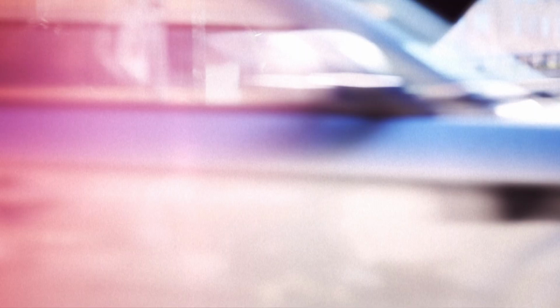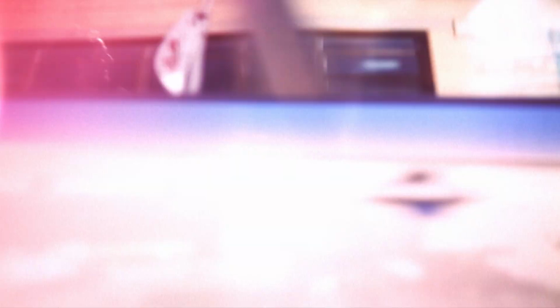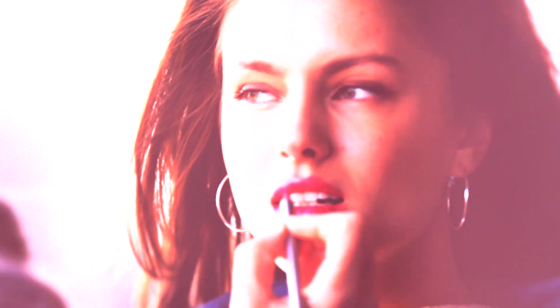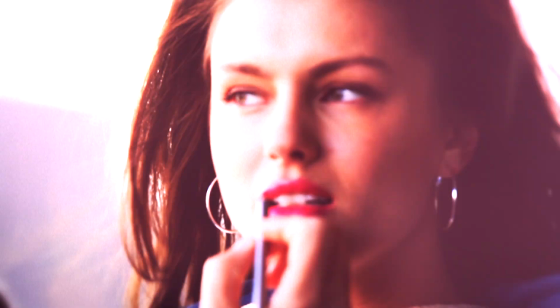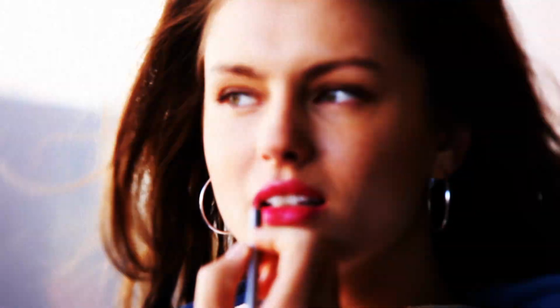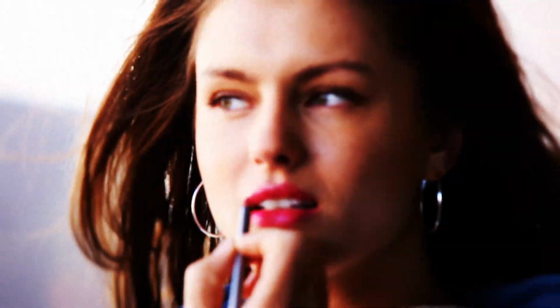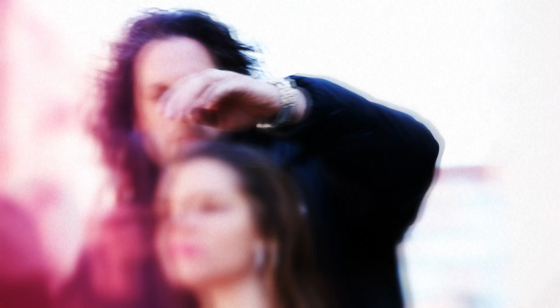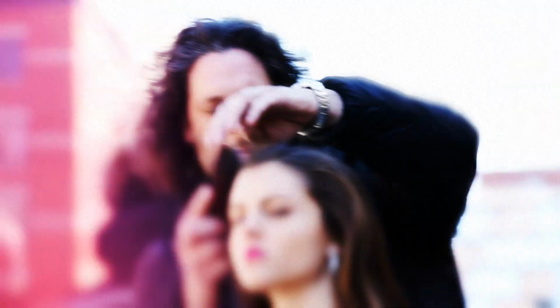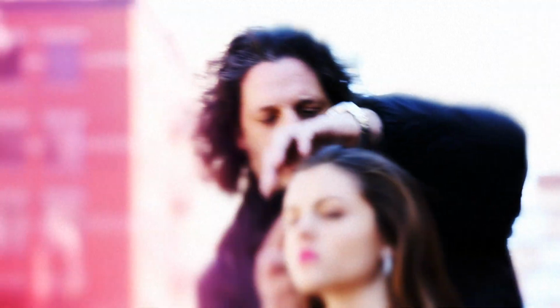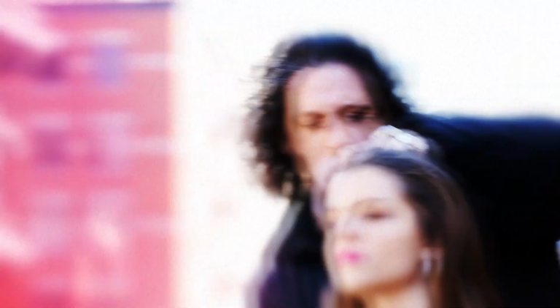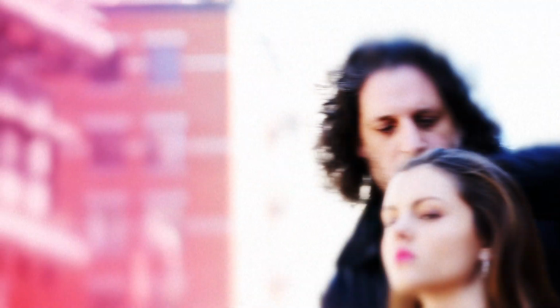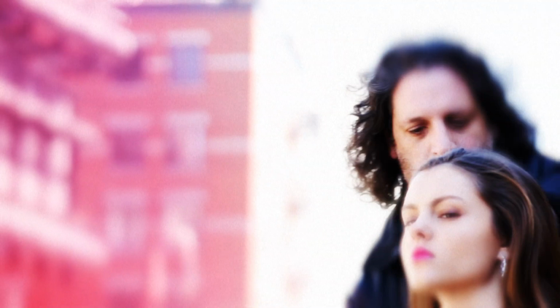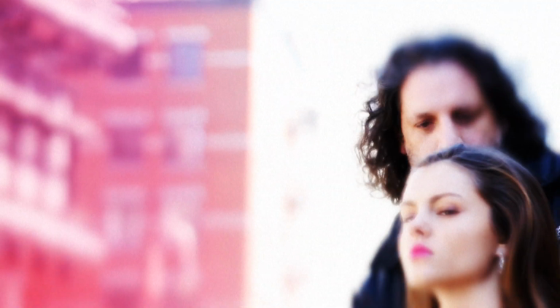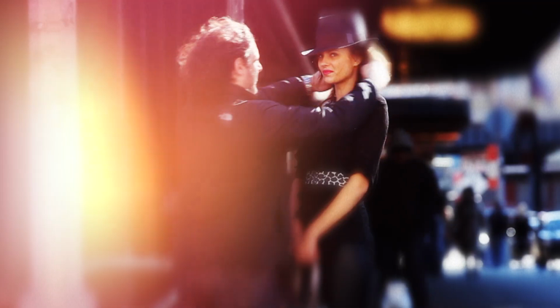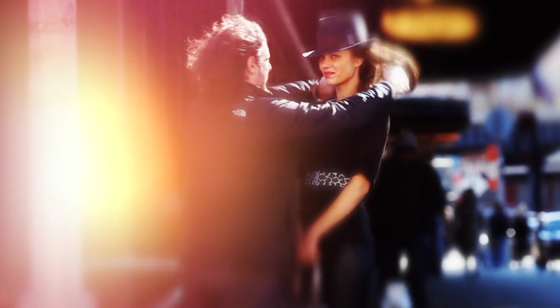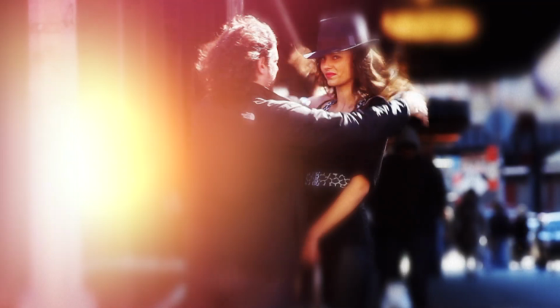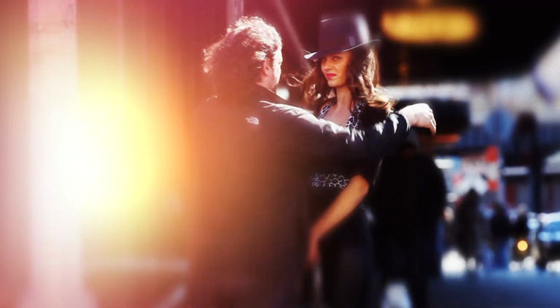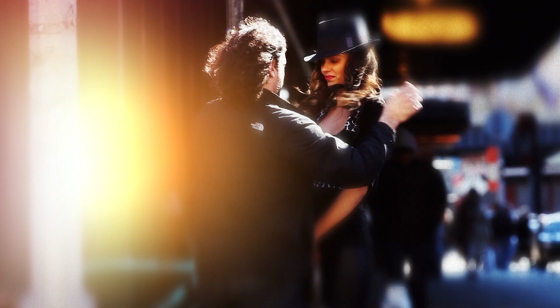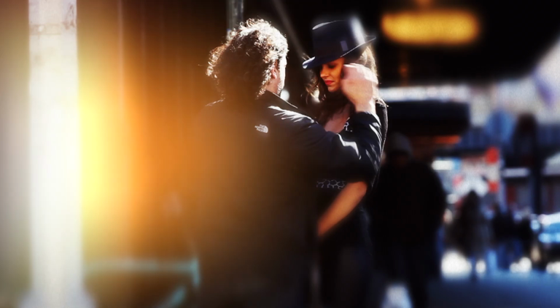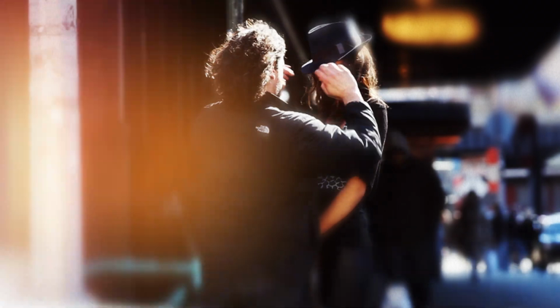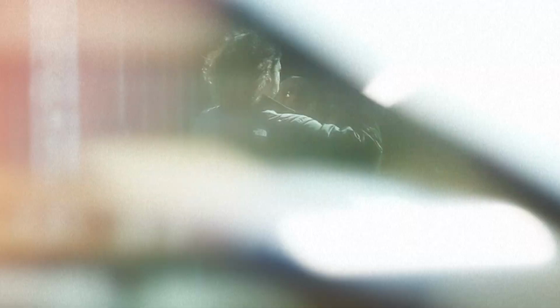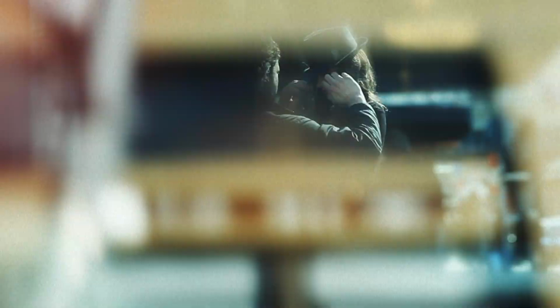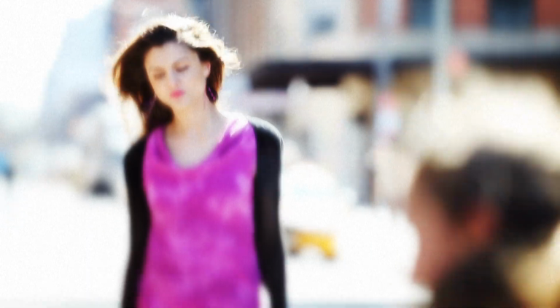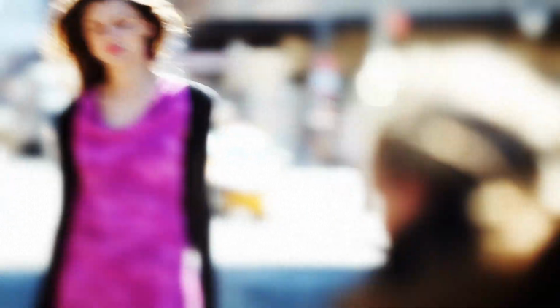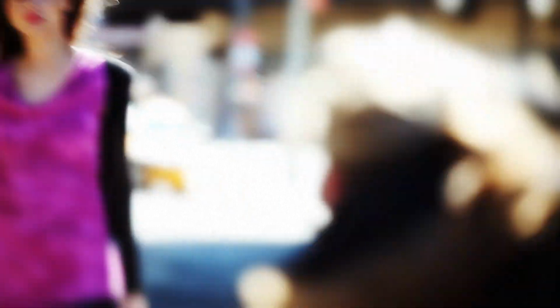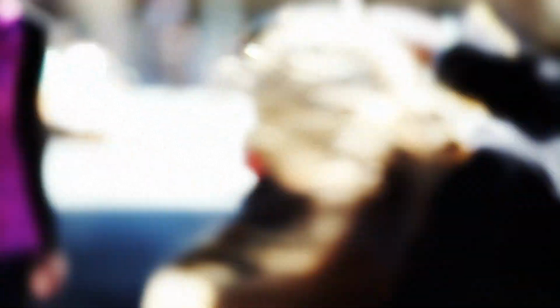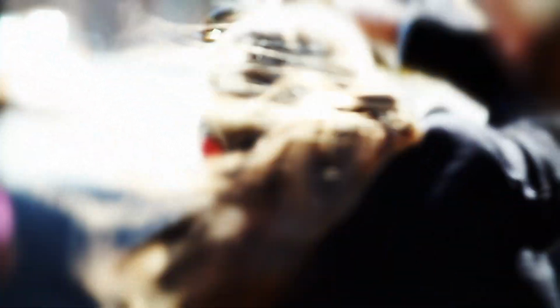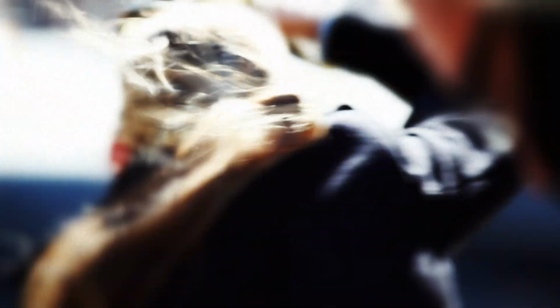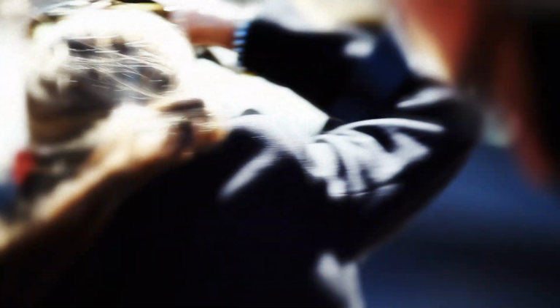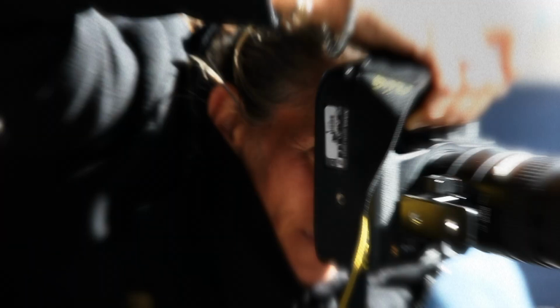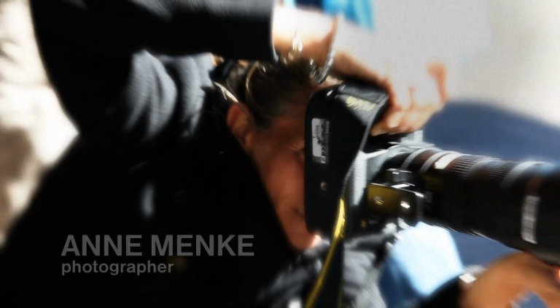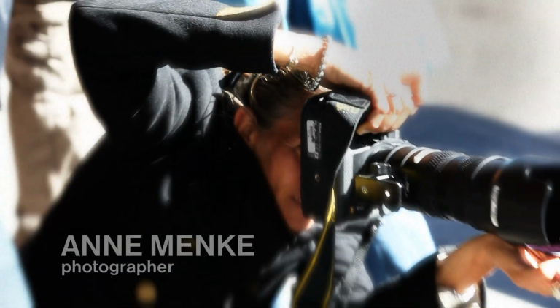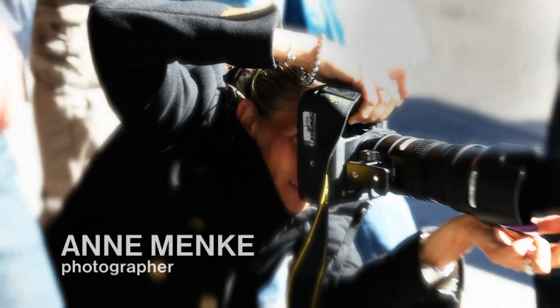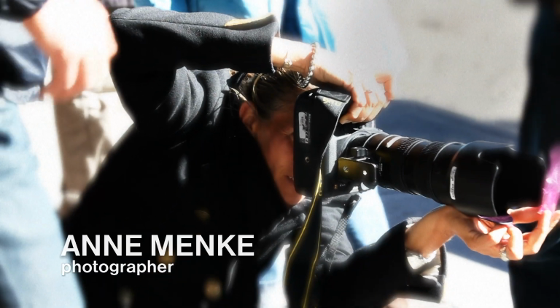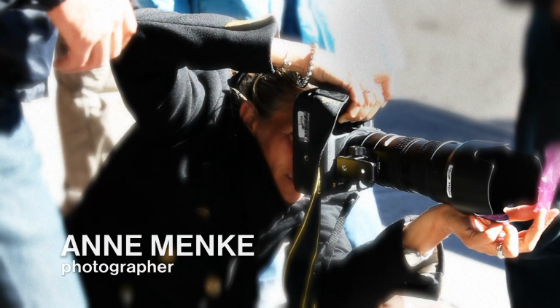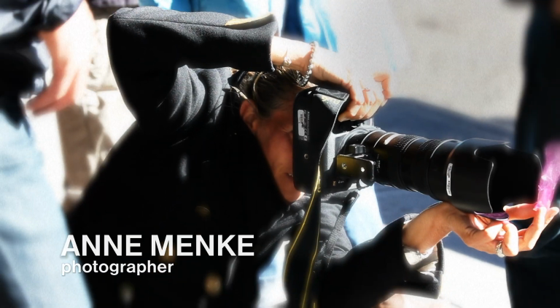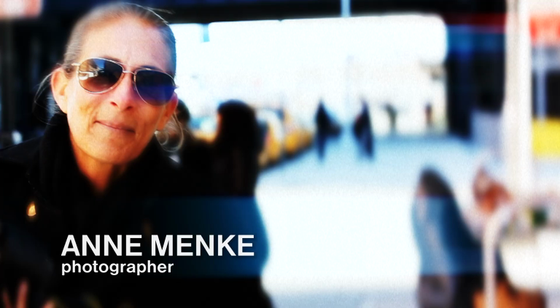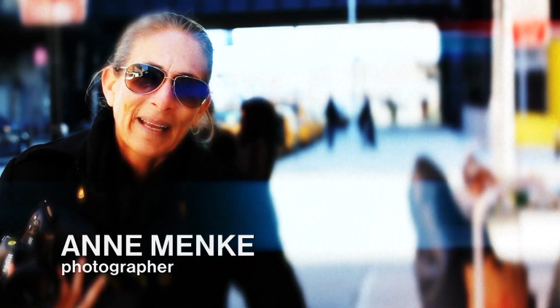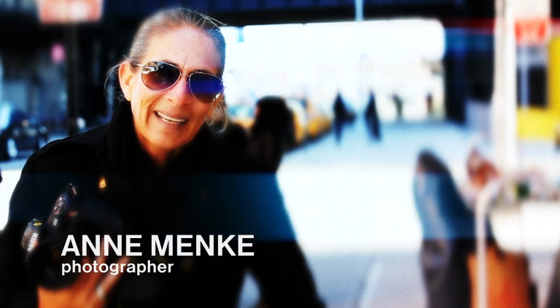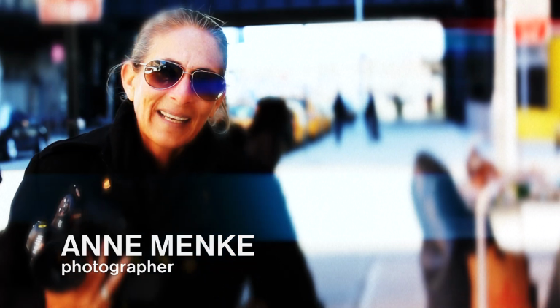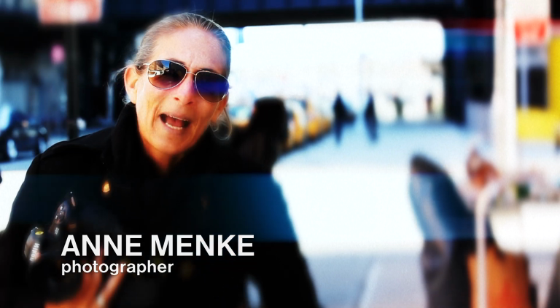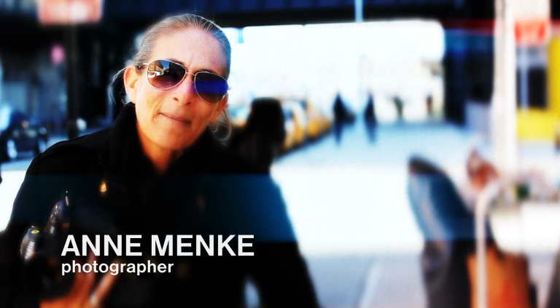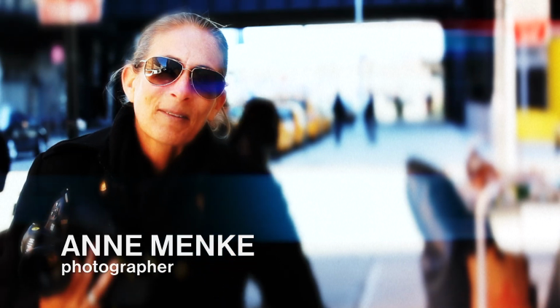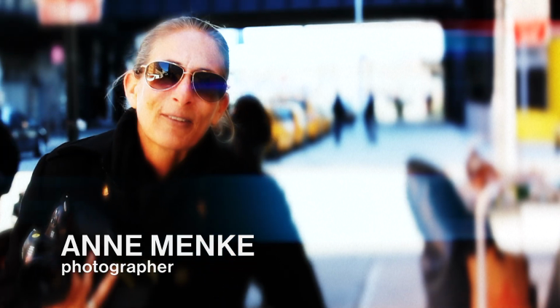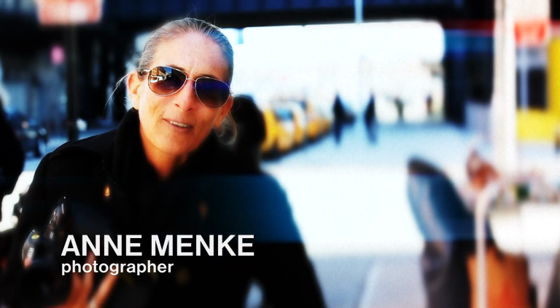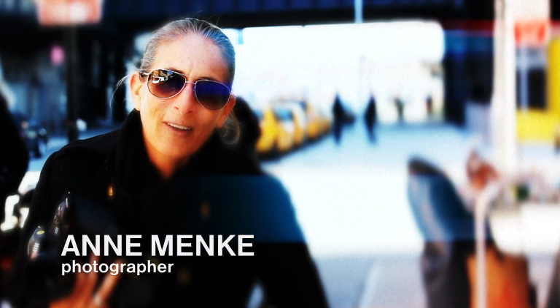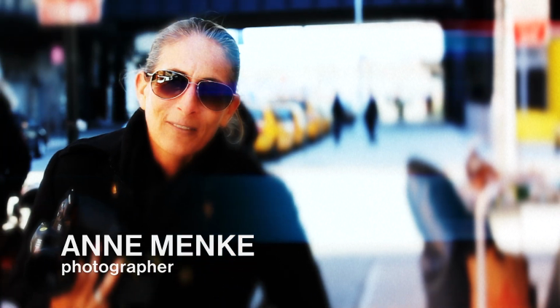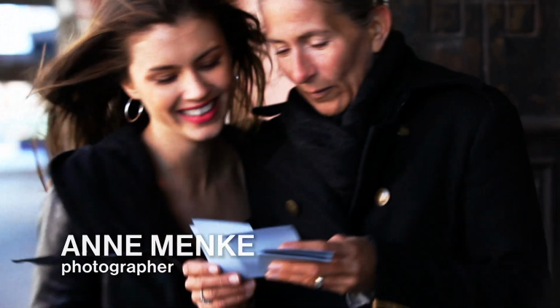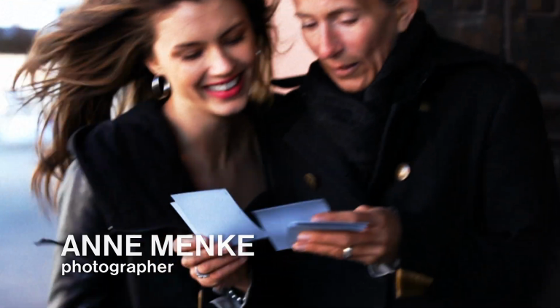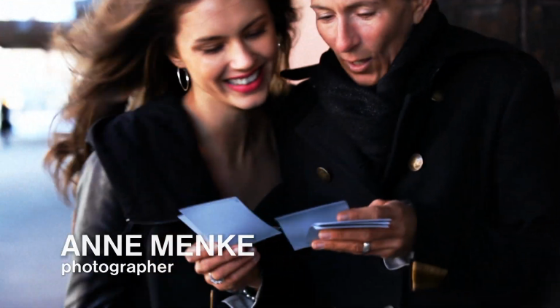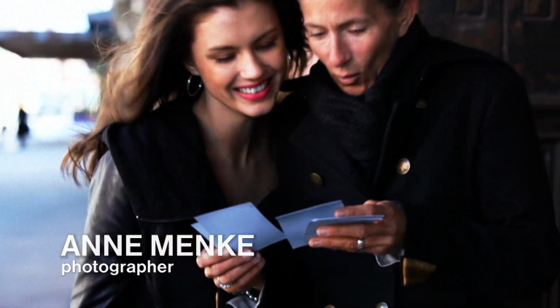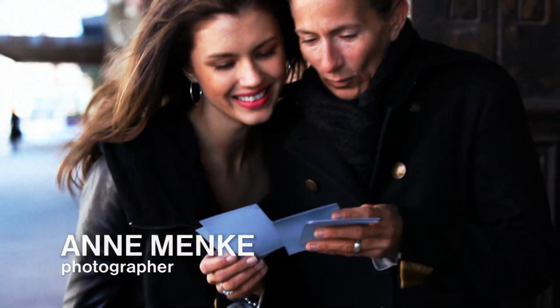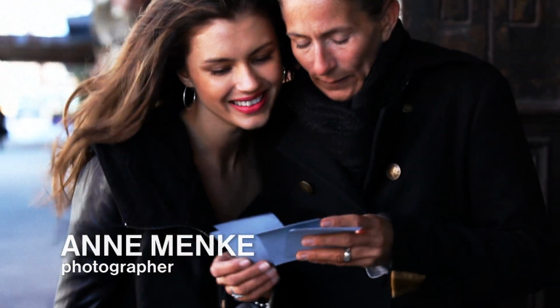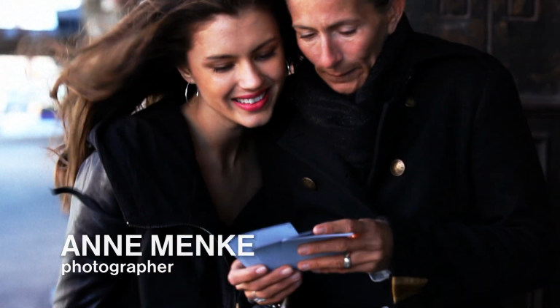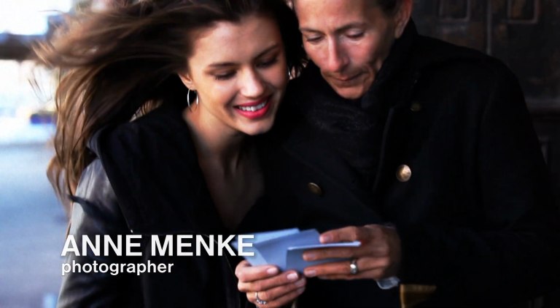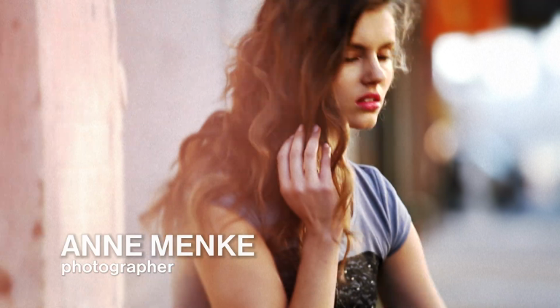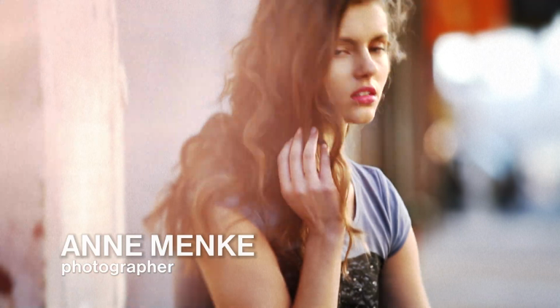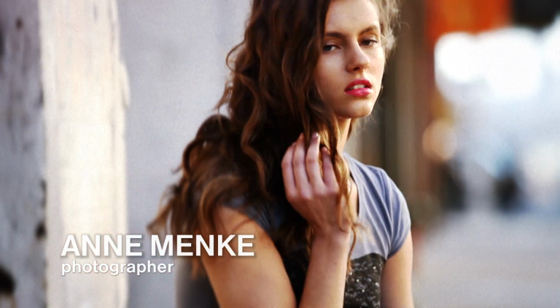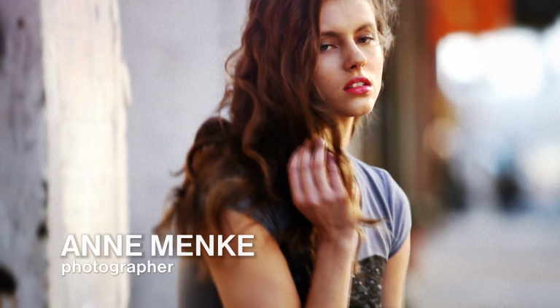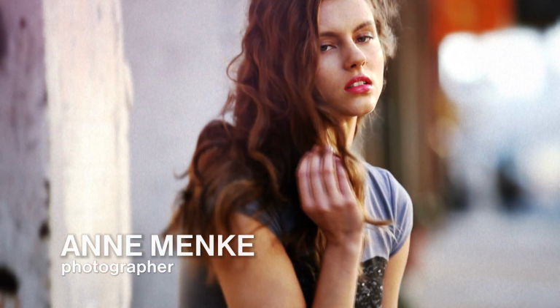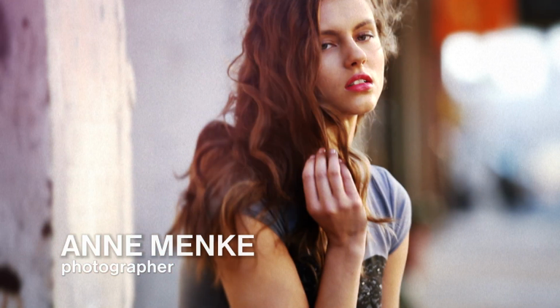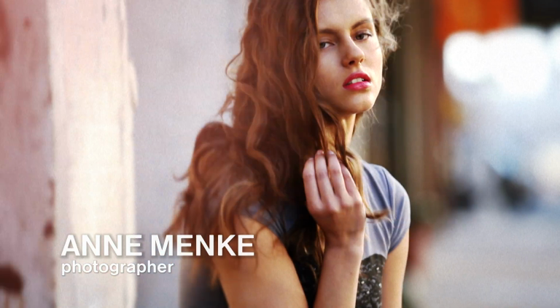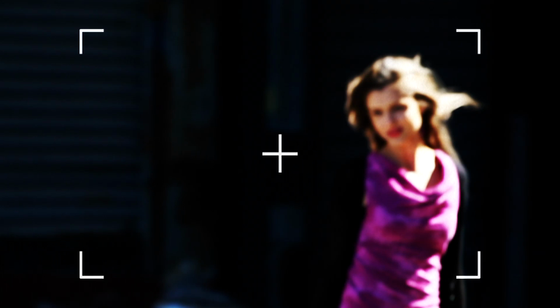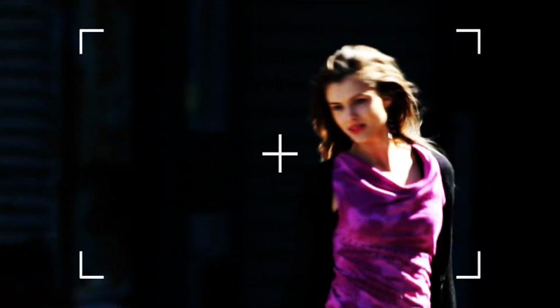You're behind the scenes of Glo Jeans National Ad Shoot. Hi, I'm Anna Menke. I'm the photographer for the Glo National Ad Campaign.